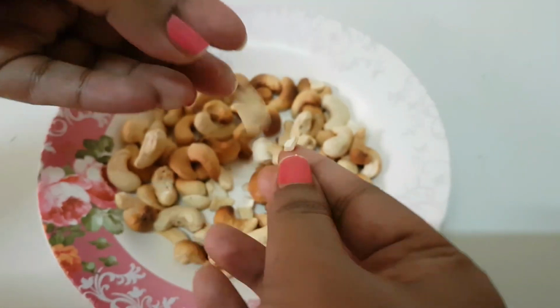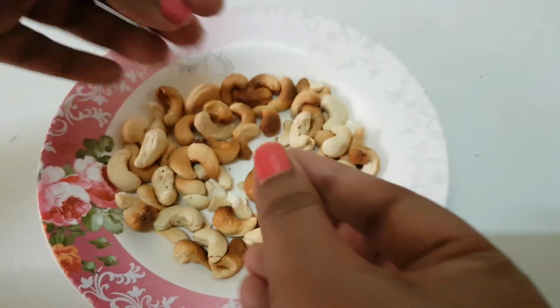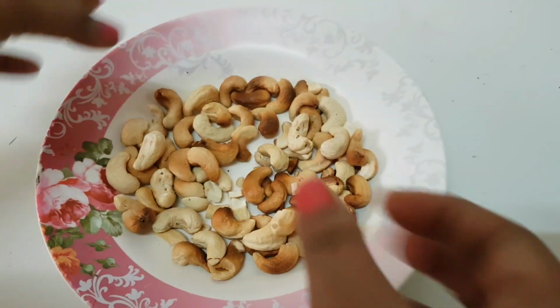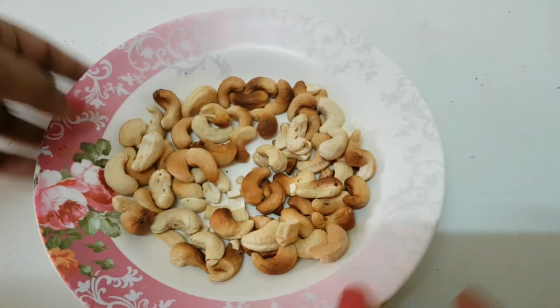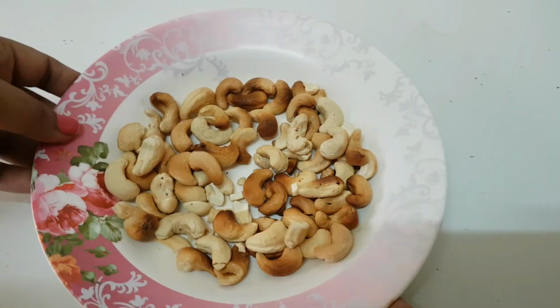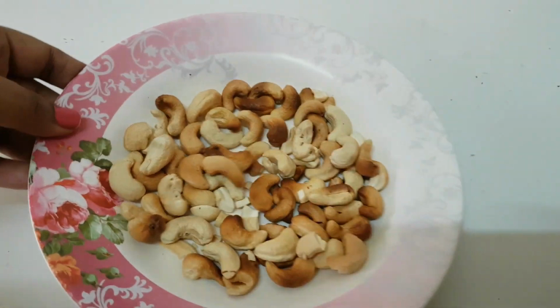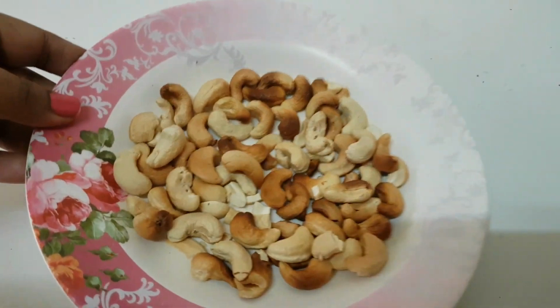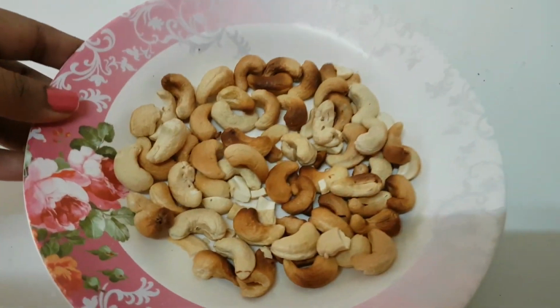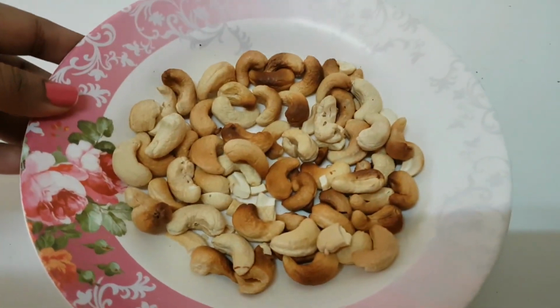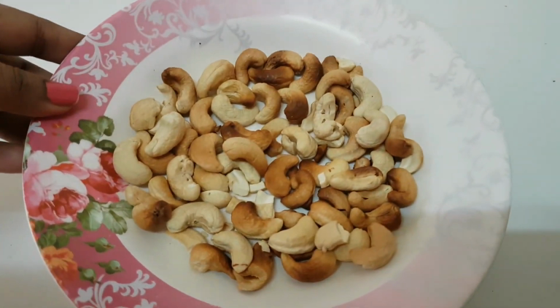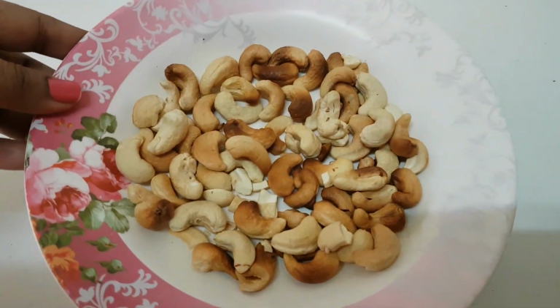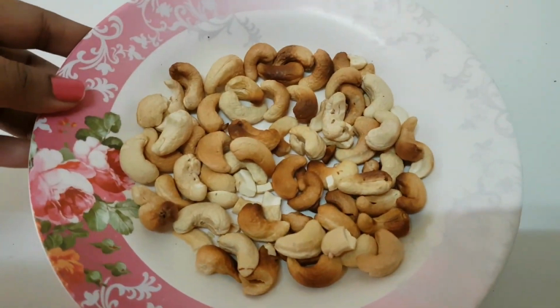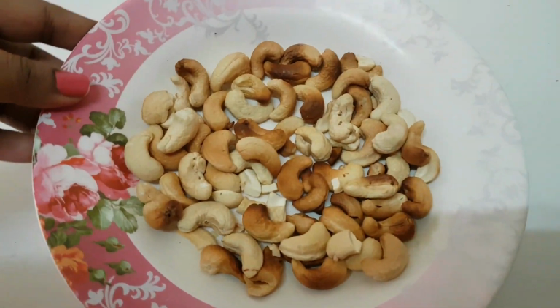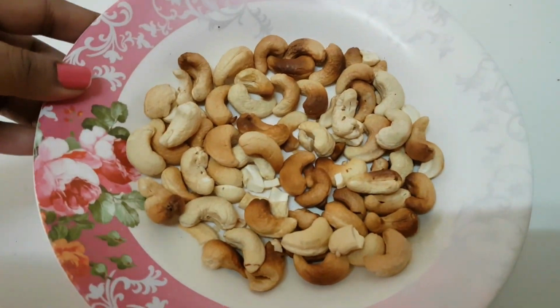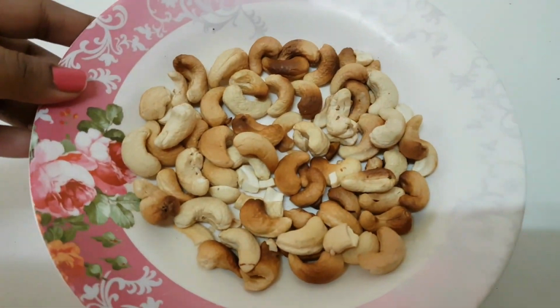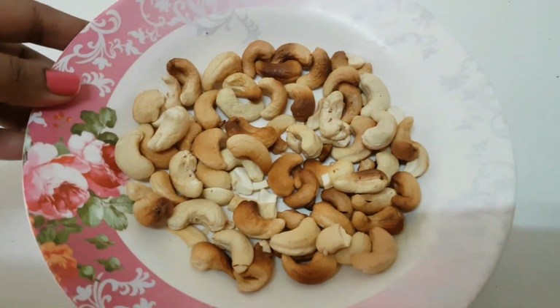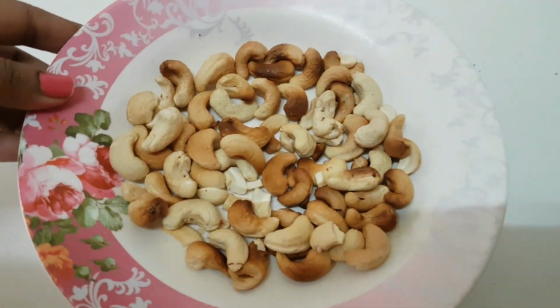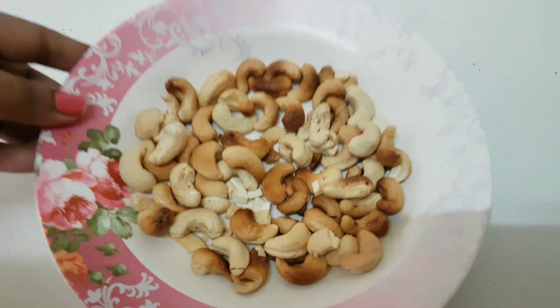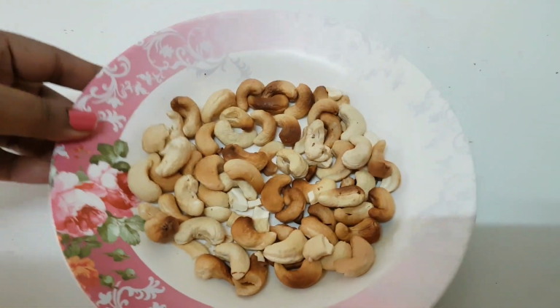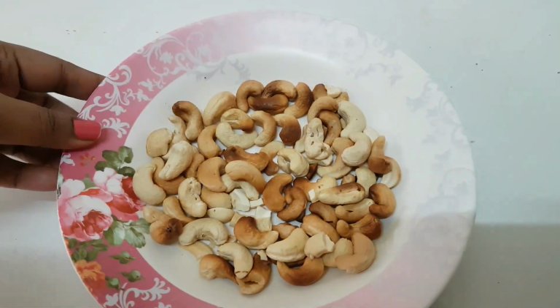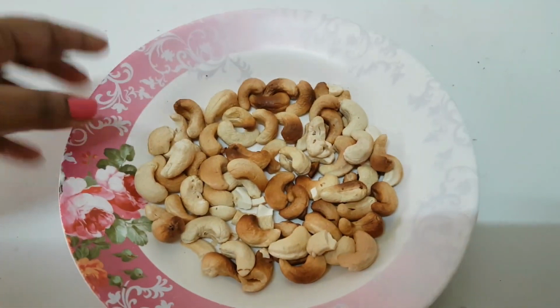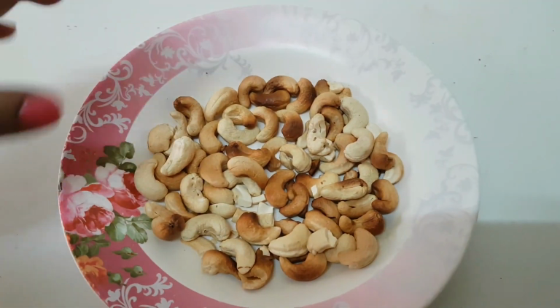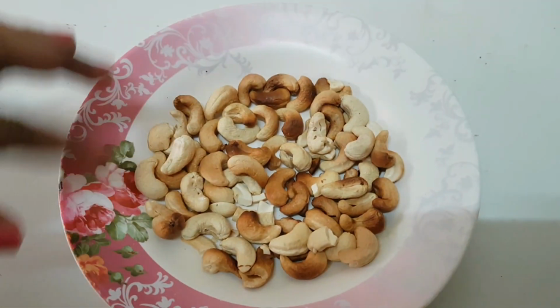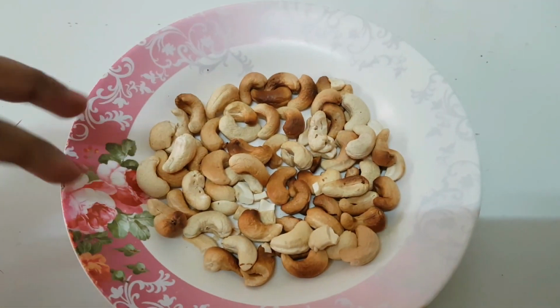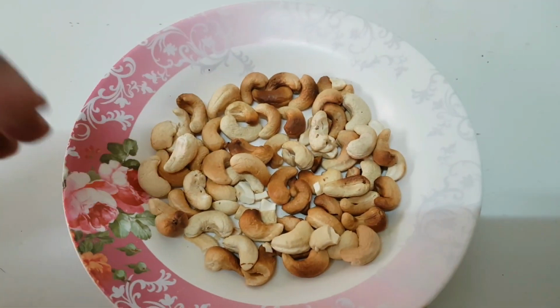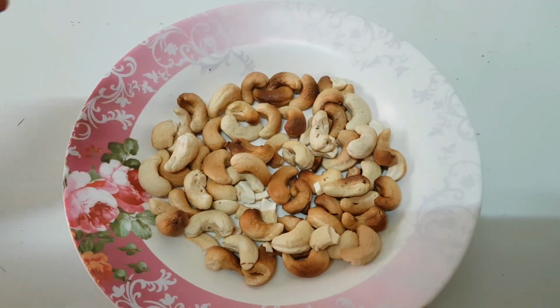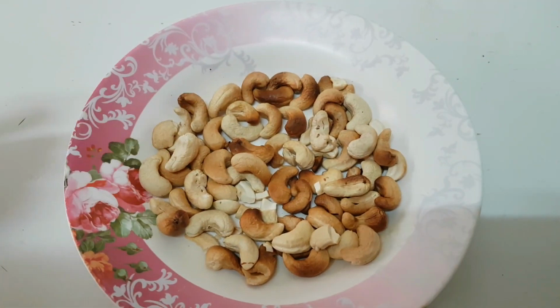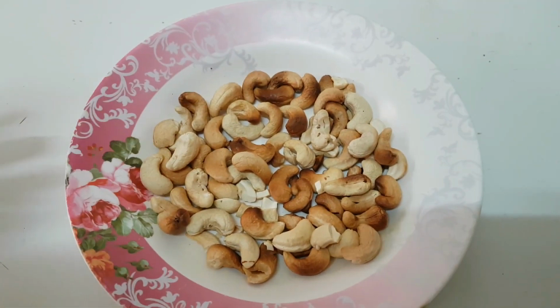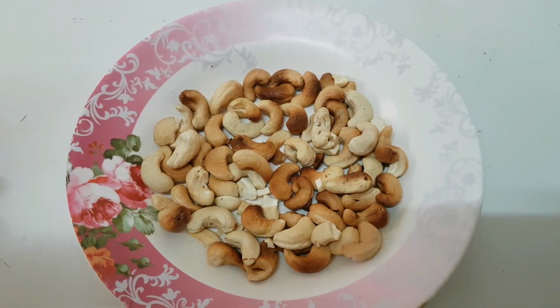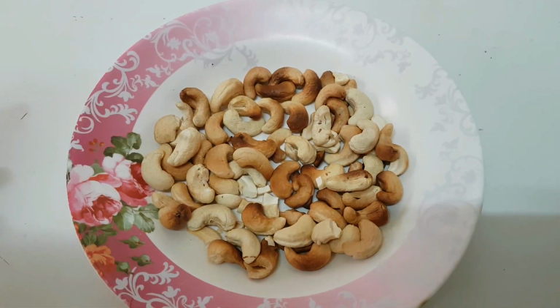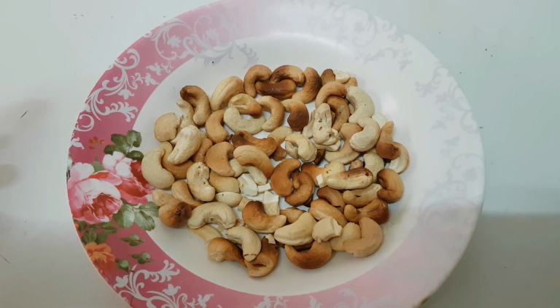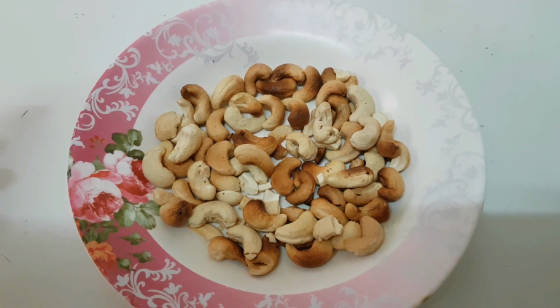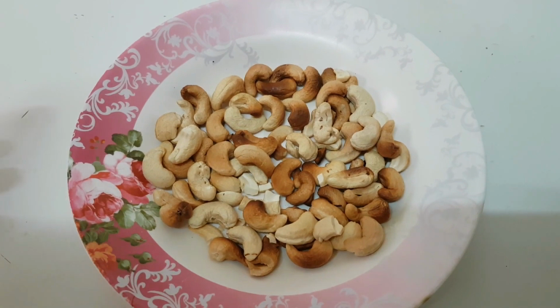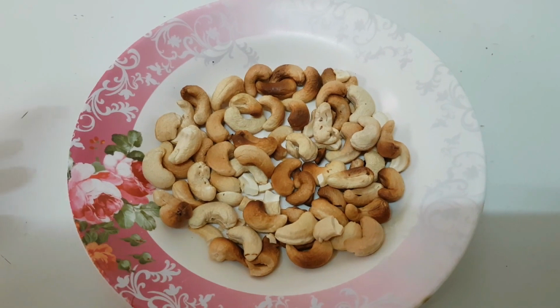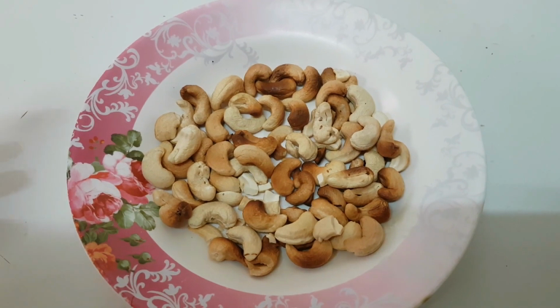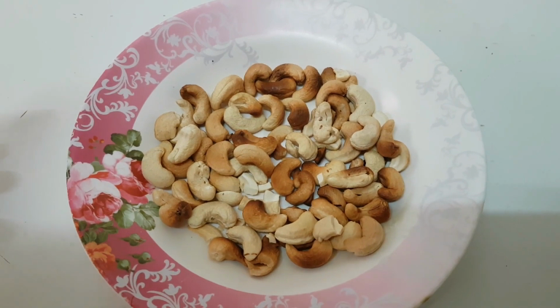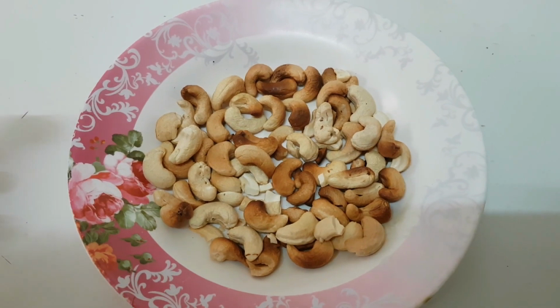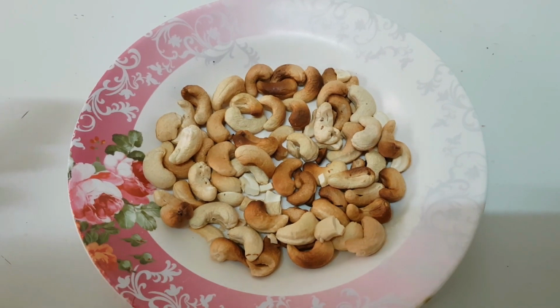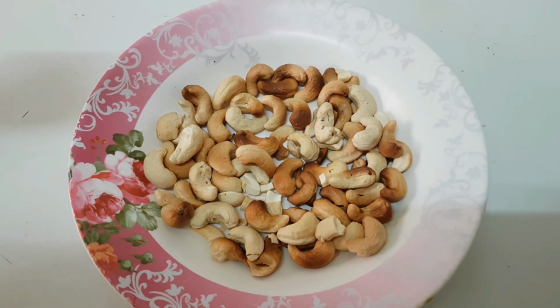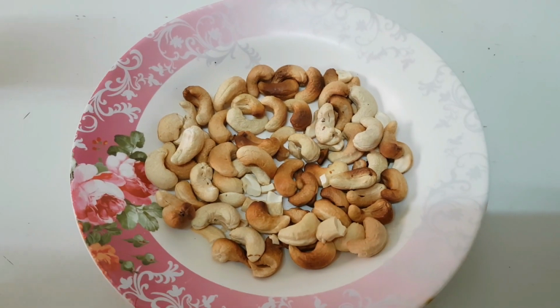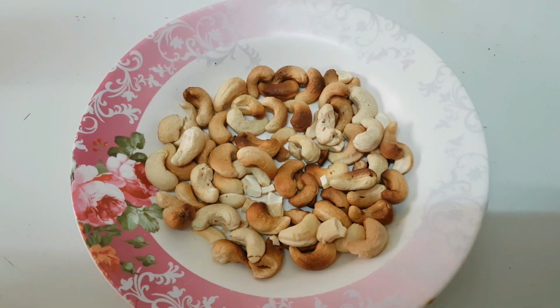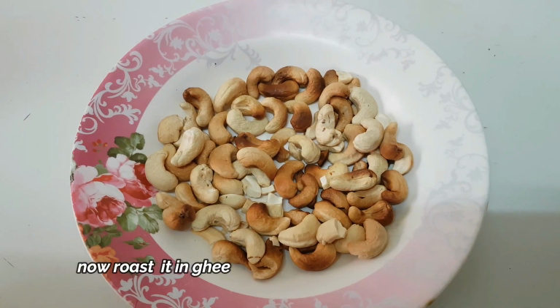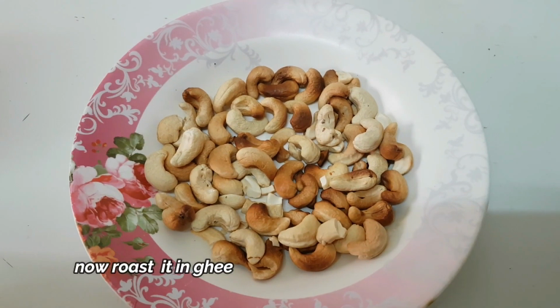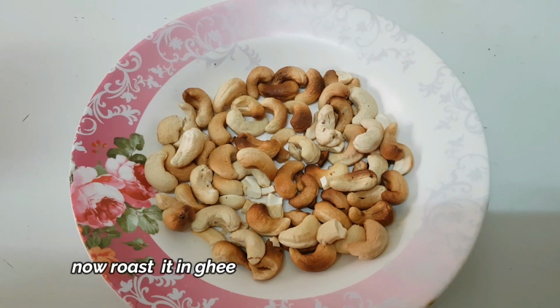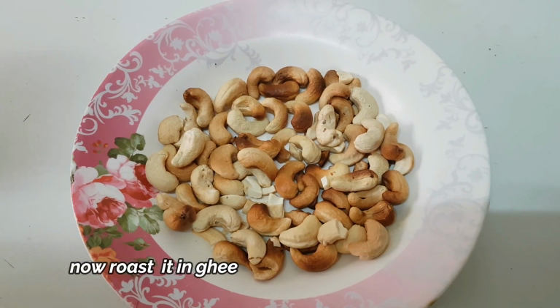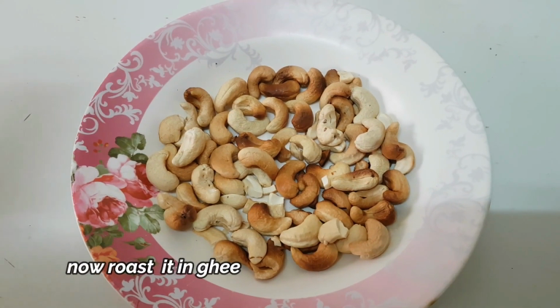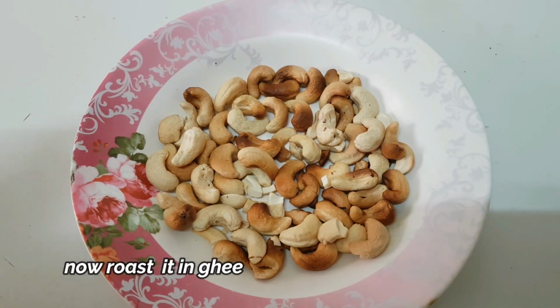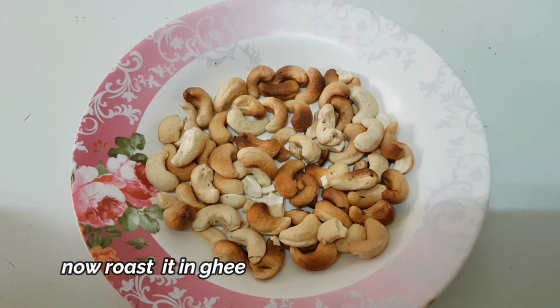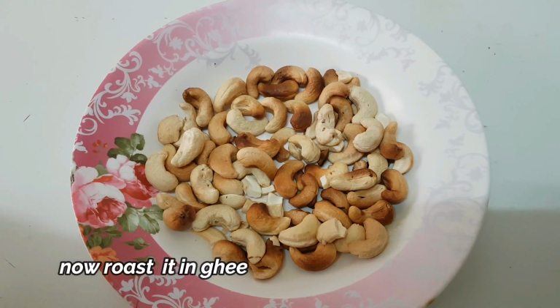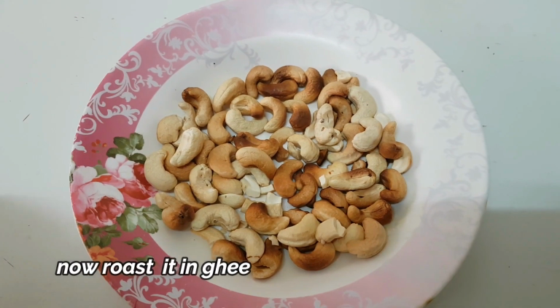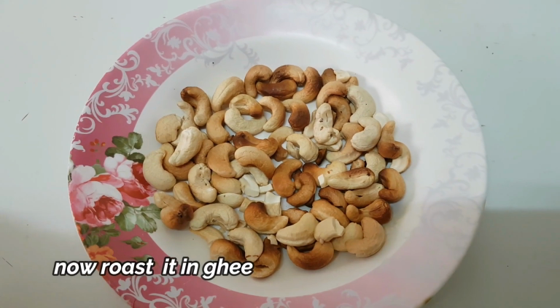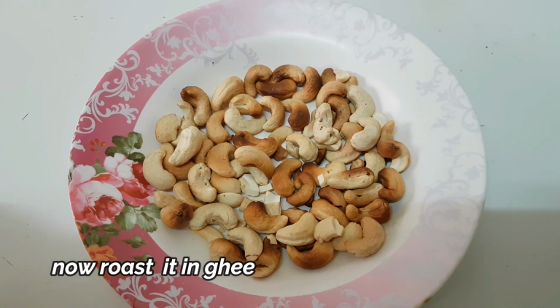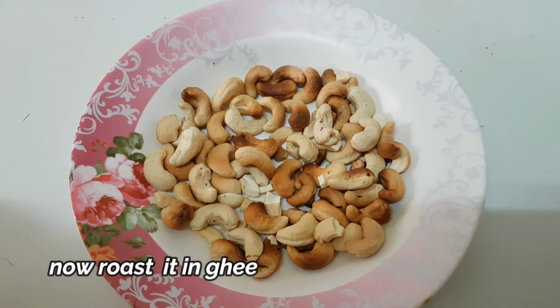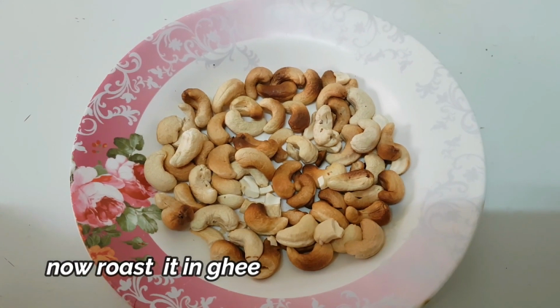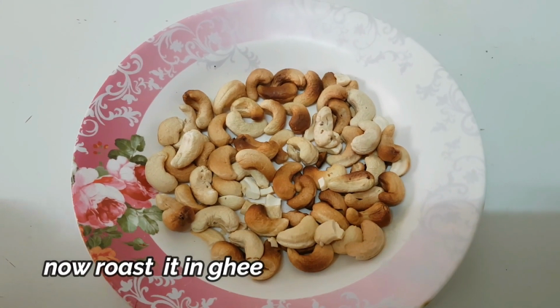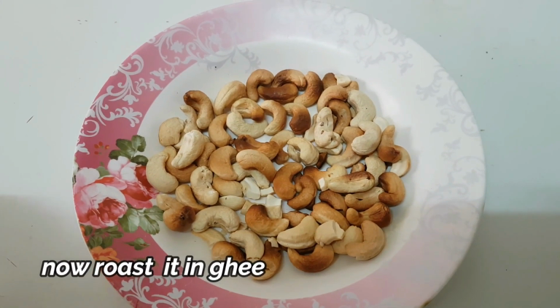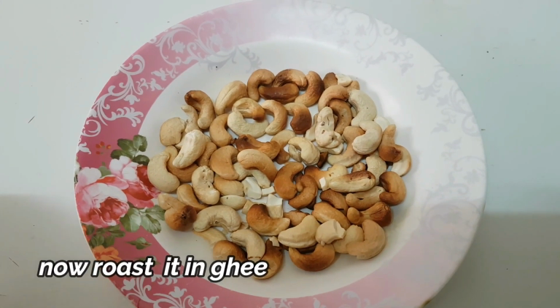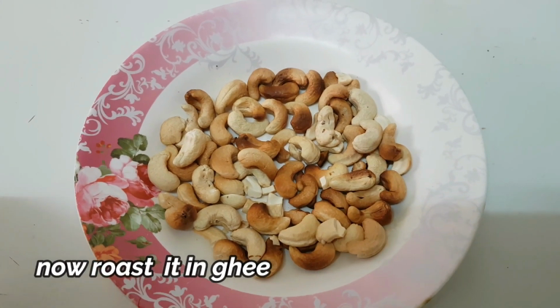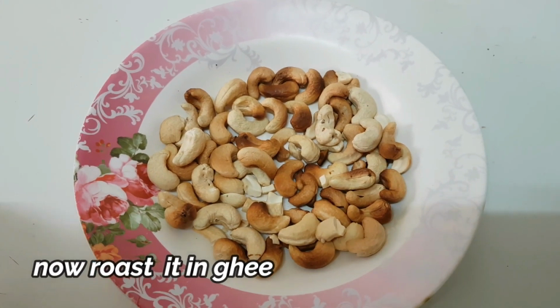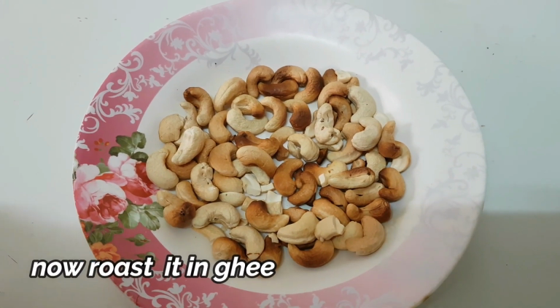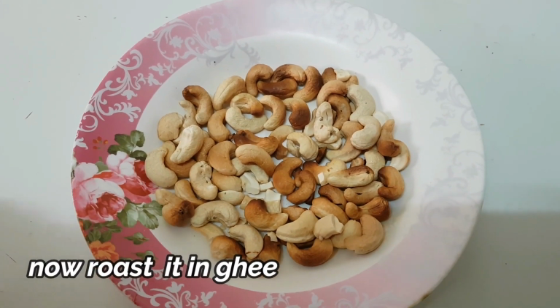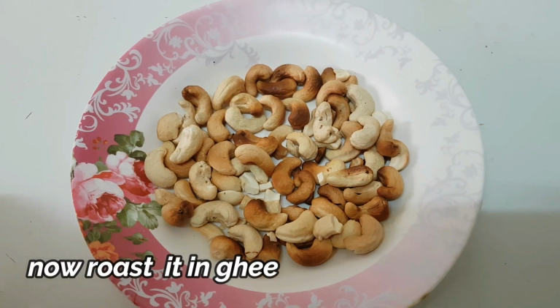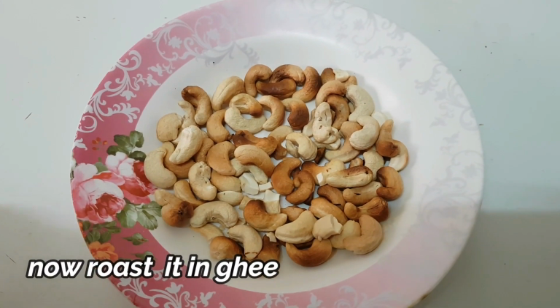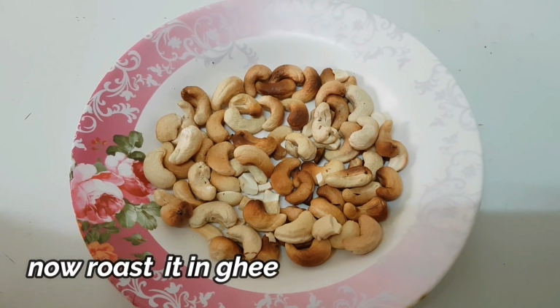You can eat the kaju as is, or you can also eat it with ghee. Let's show you how the ghee-roasted version is made.